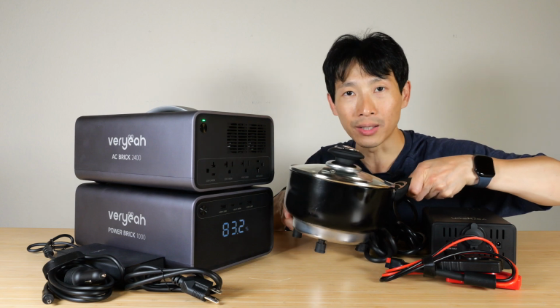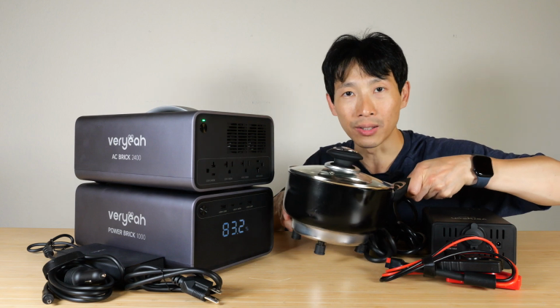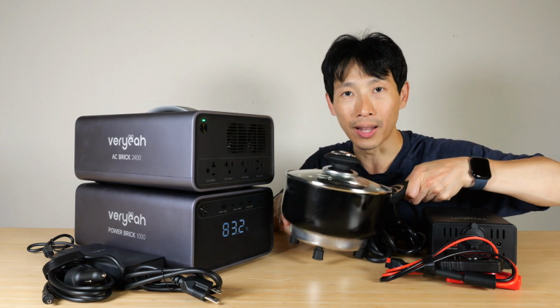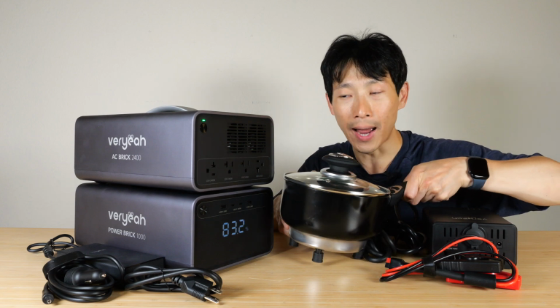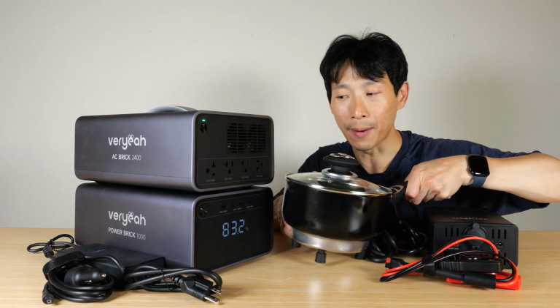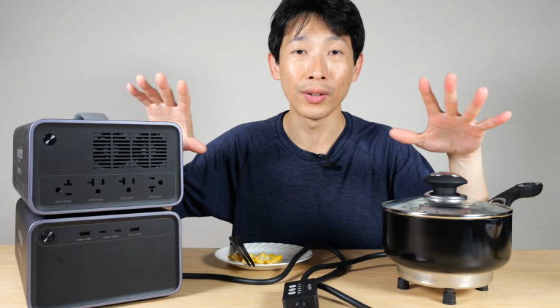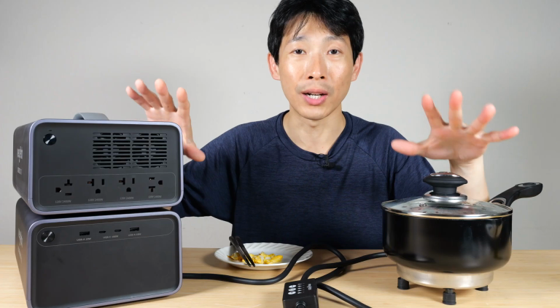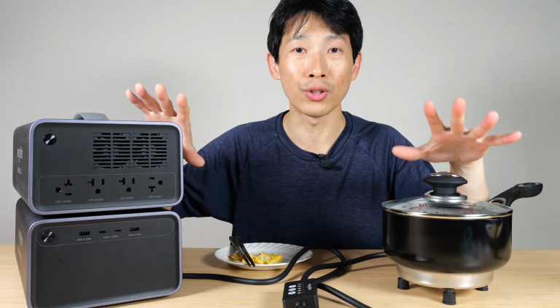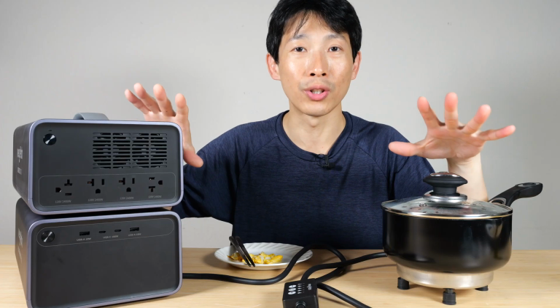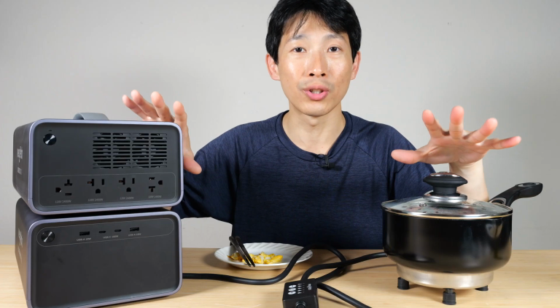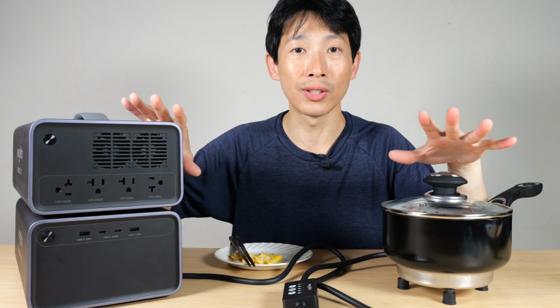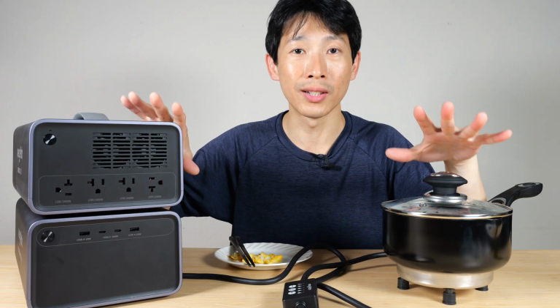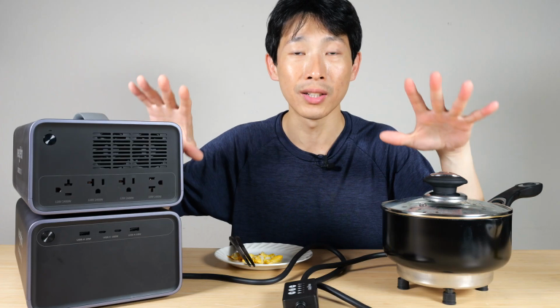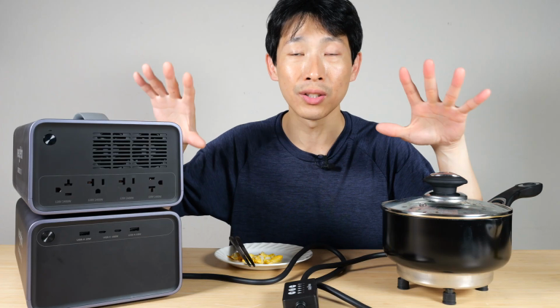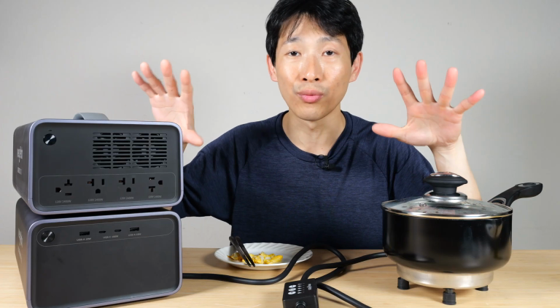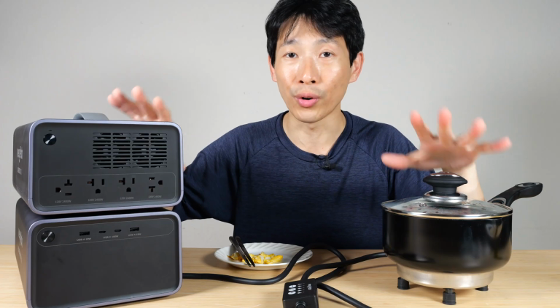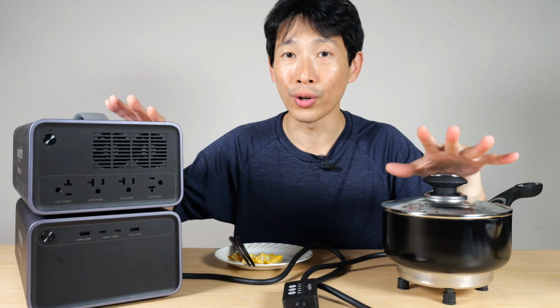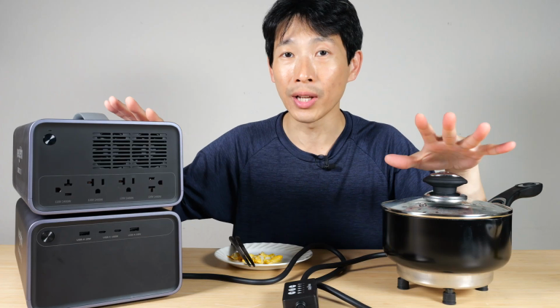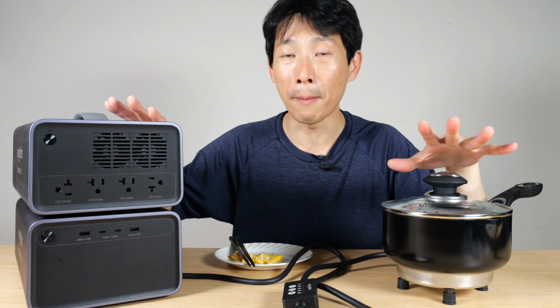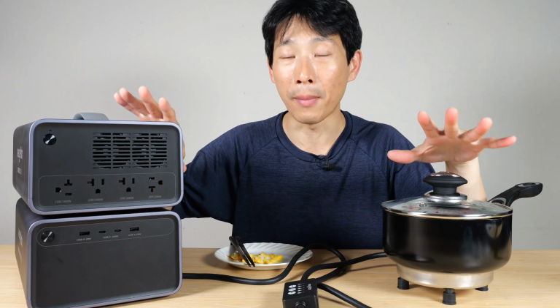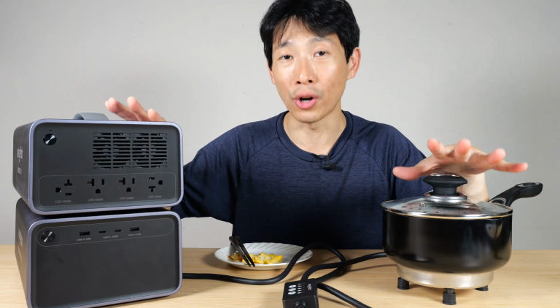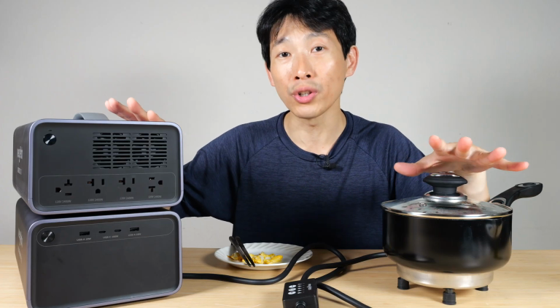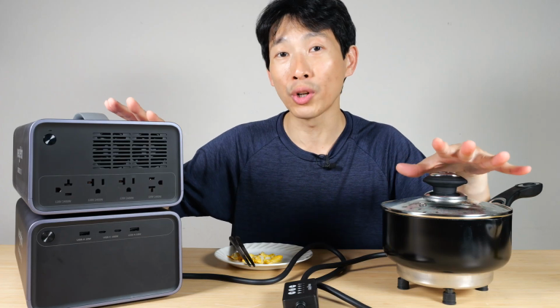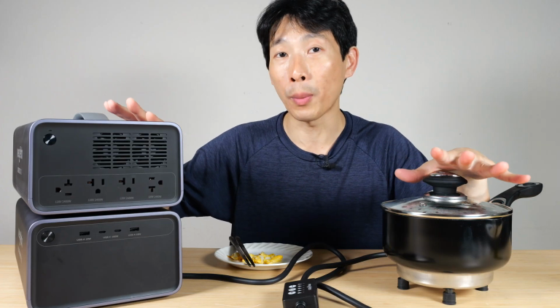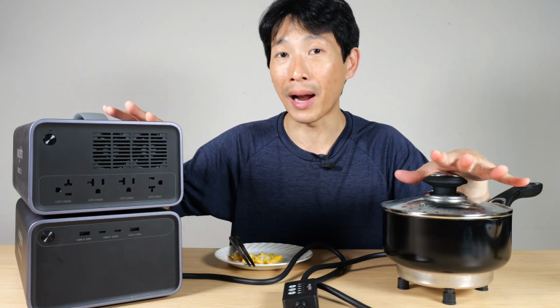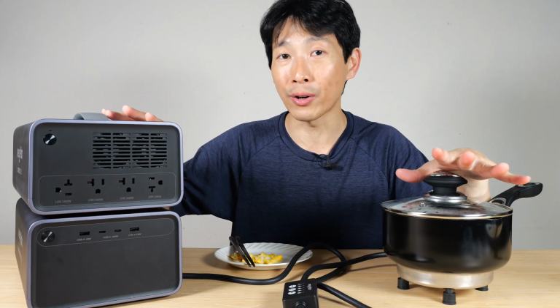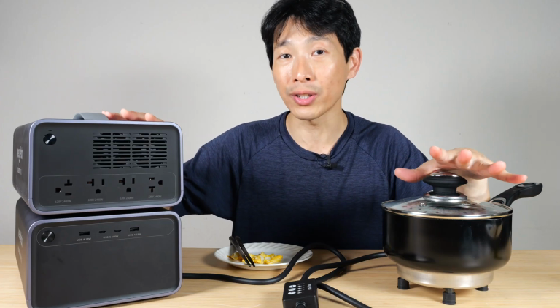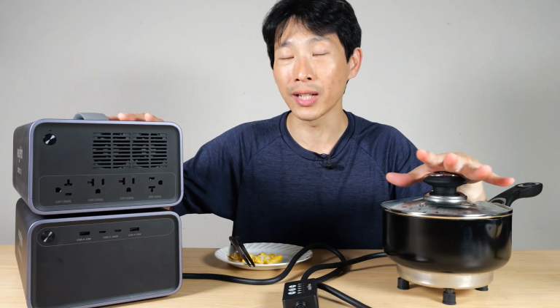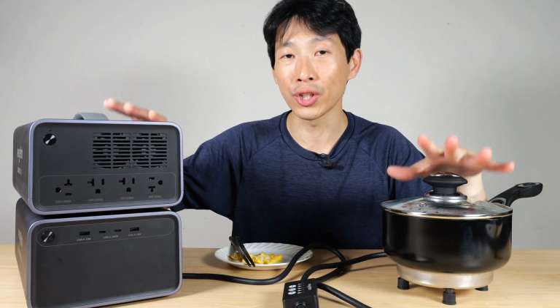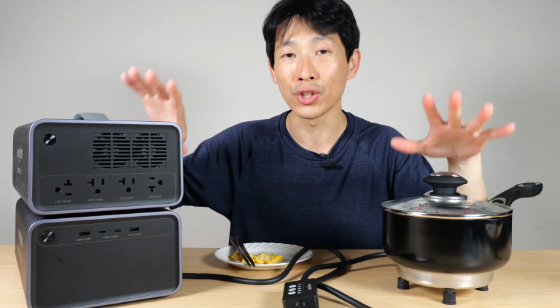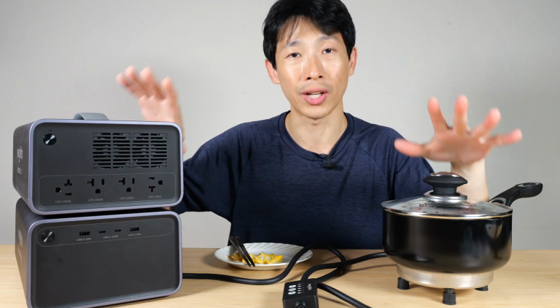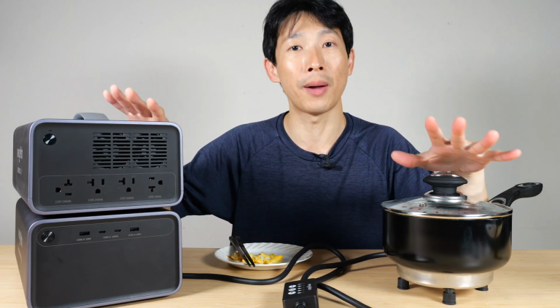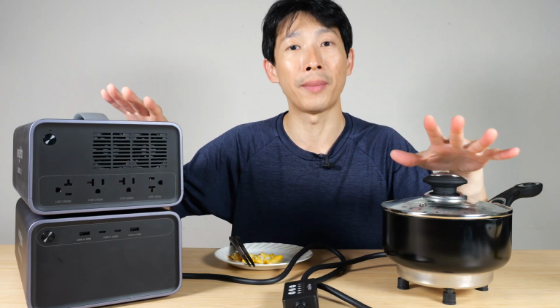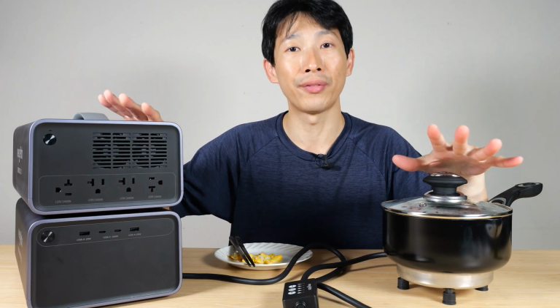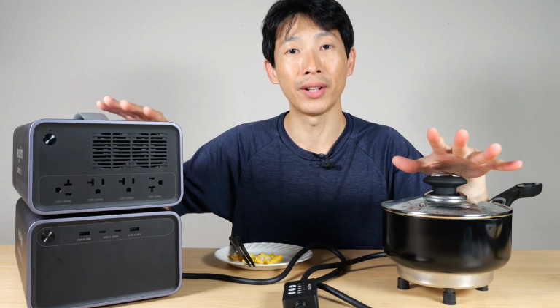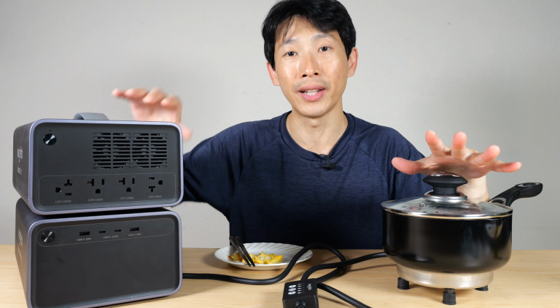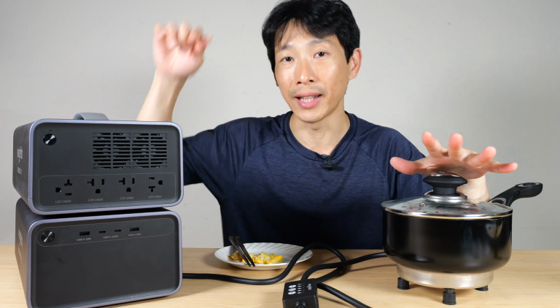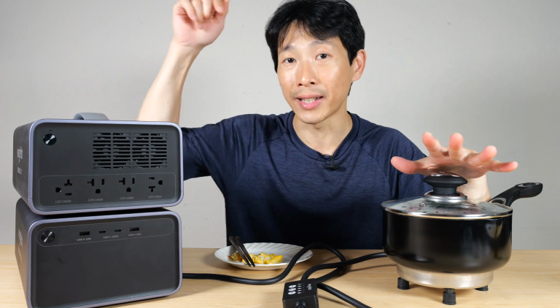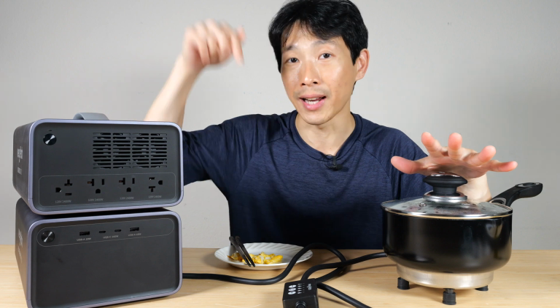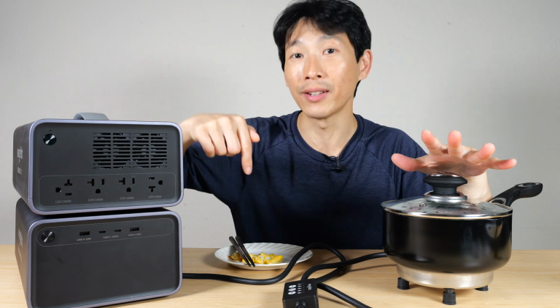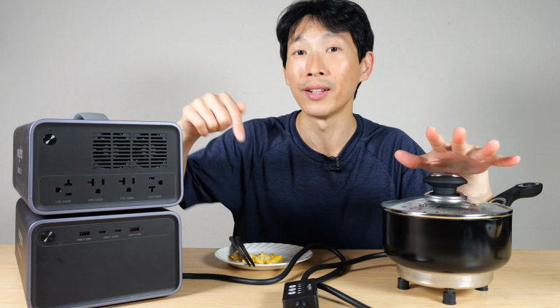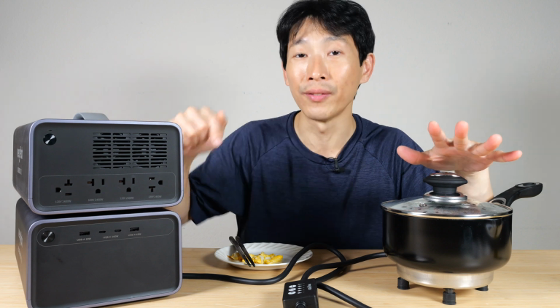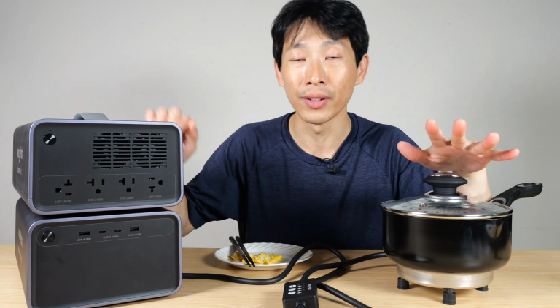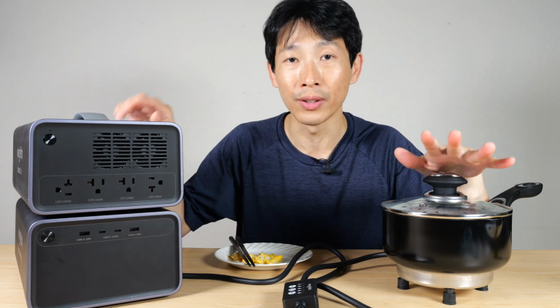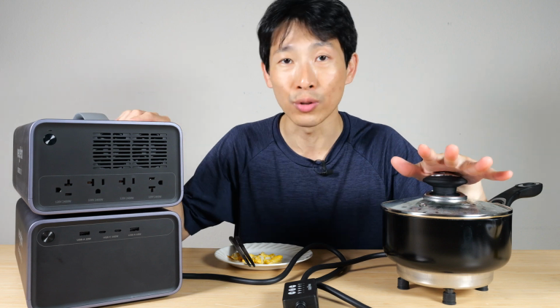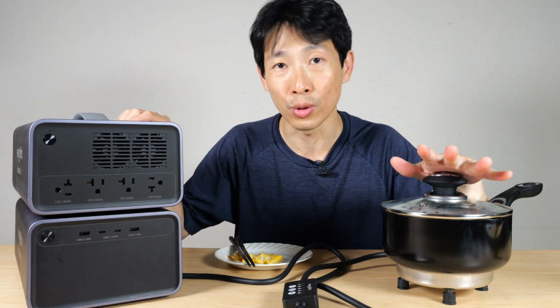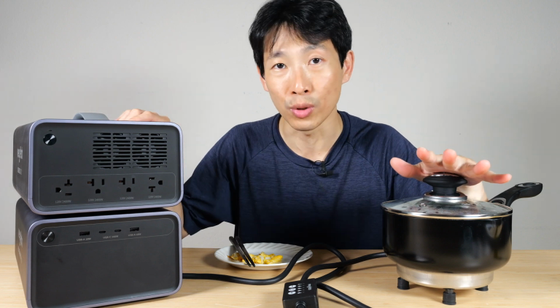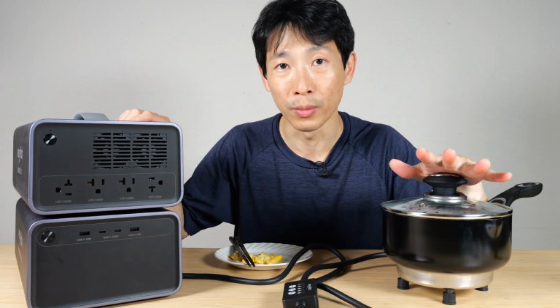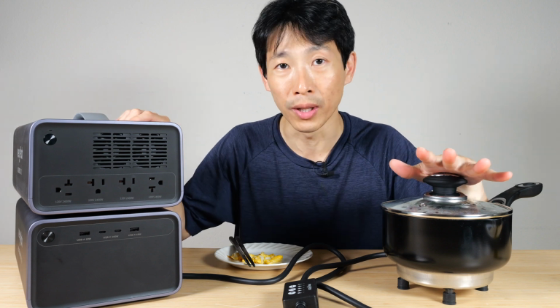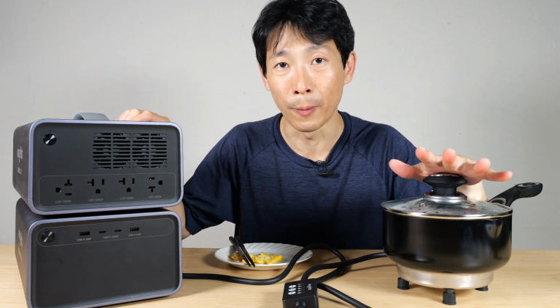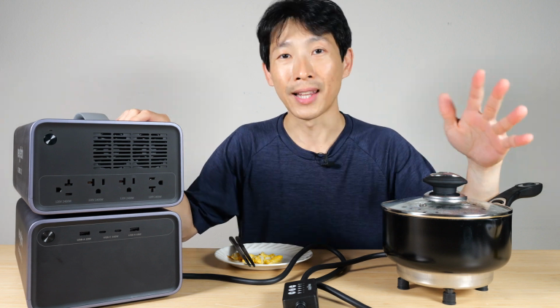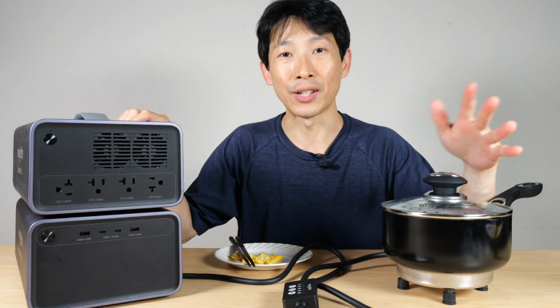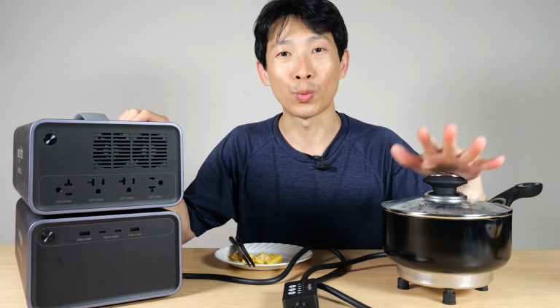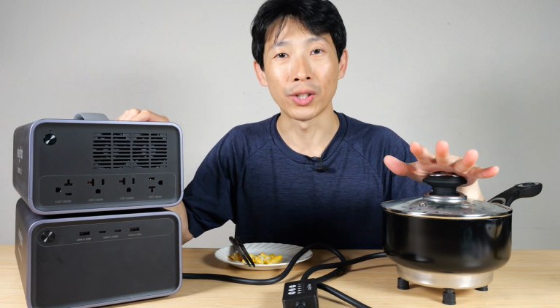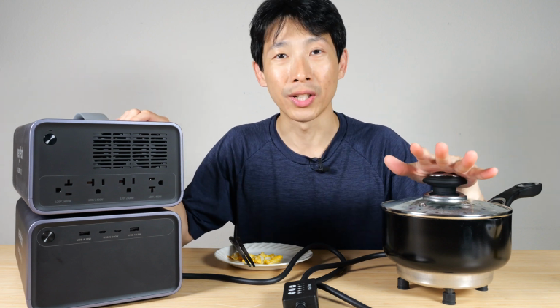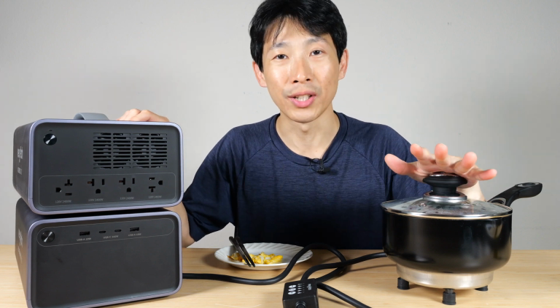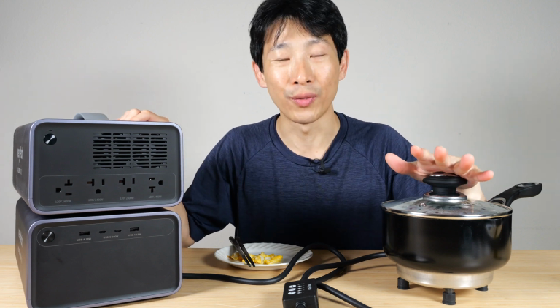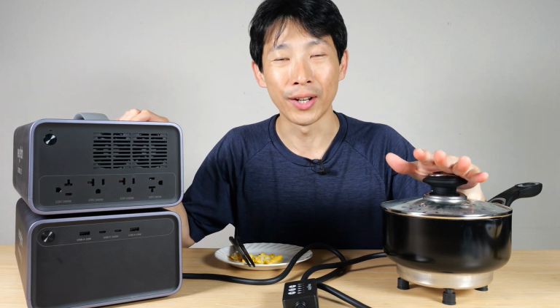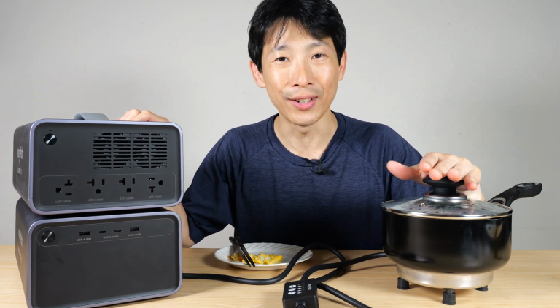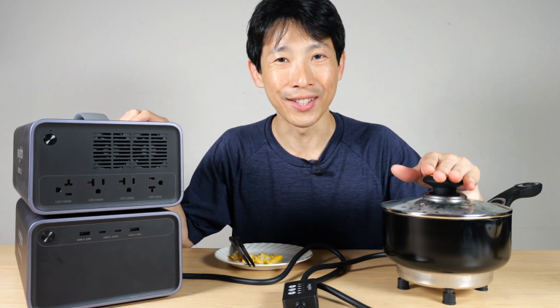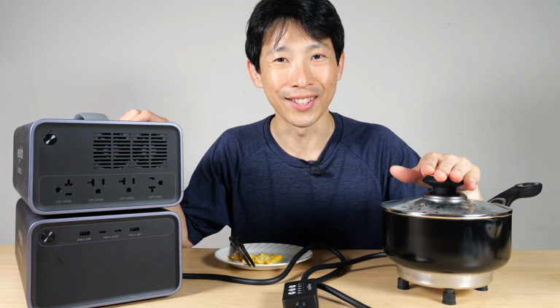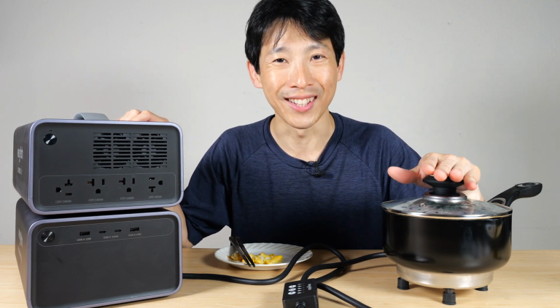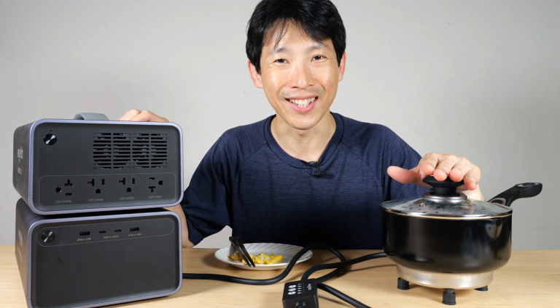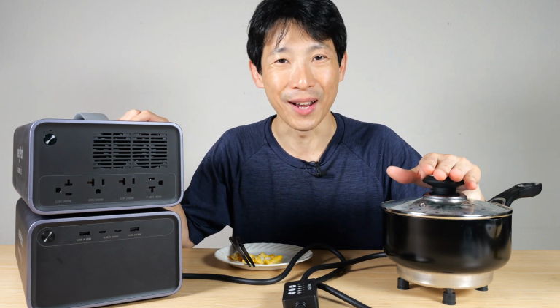If you're interested in this Vuria modular power station, check out my affiliate link down in the video description below. Thanks for watching — until next time.